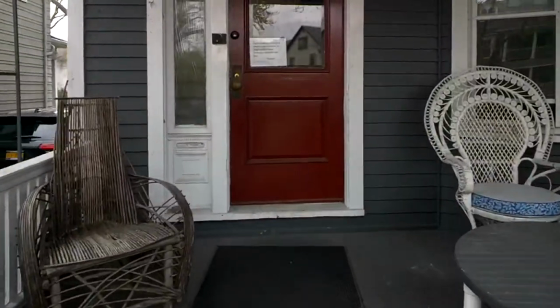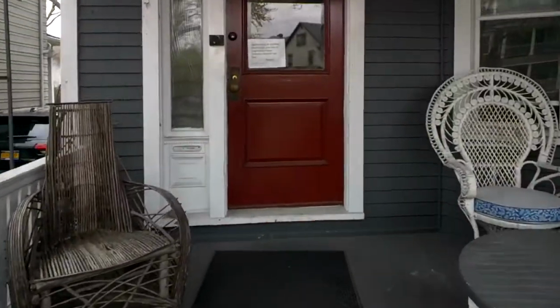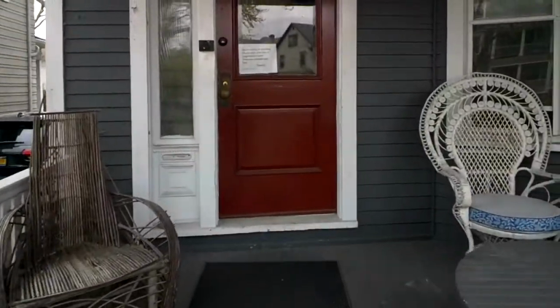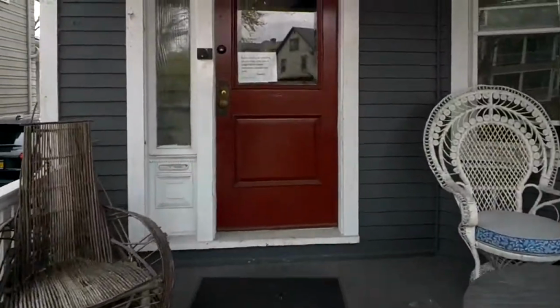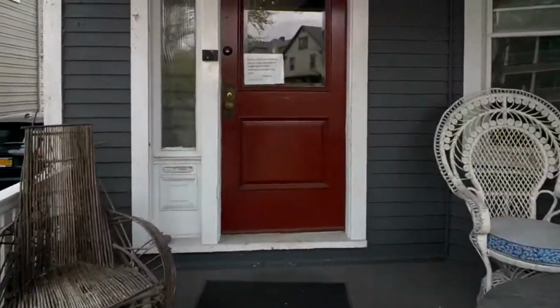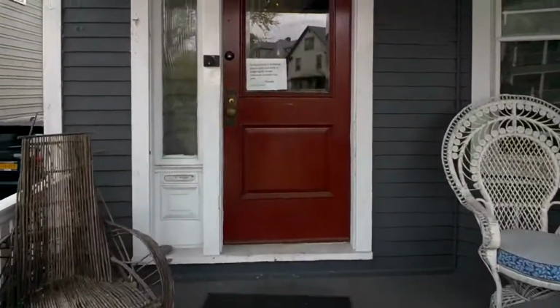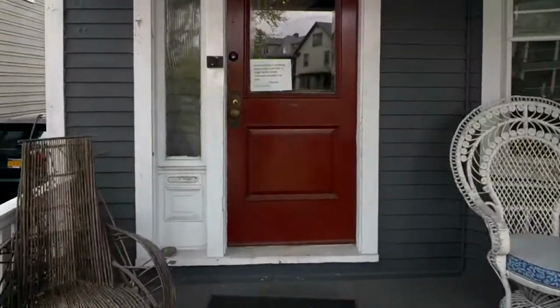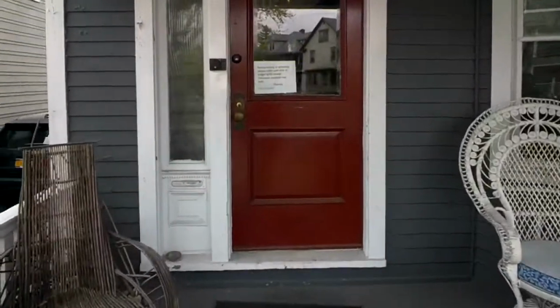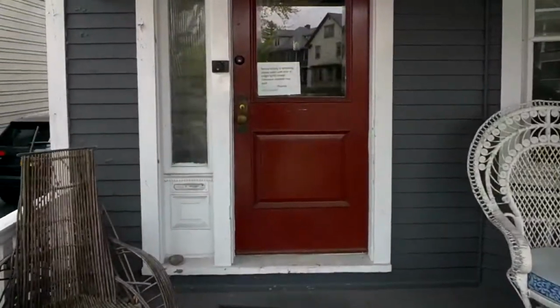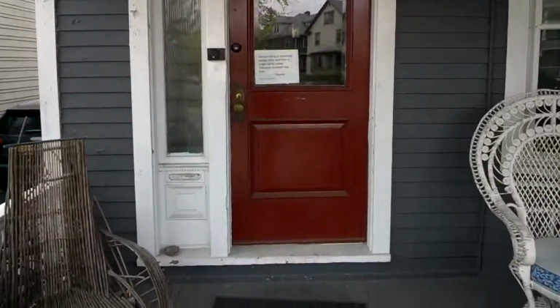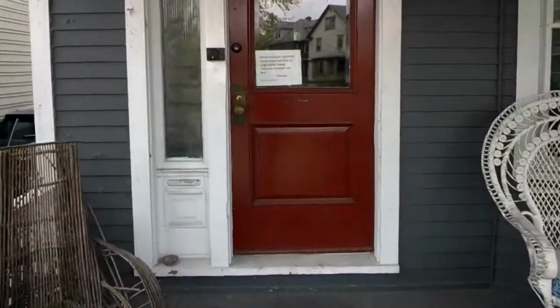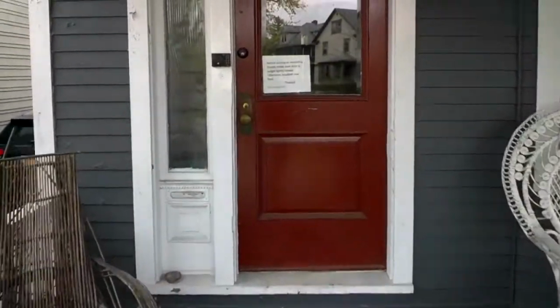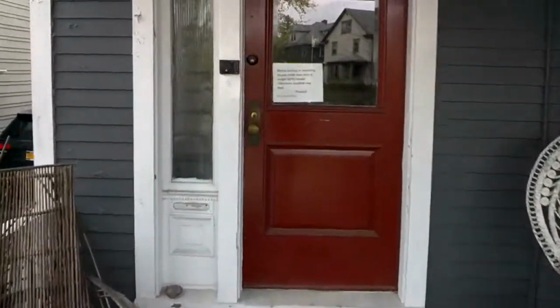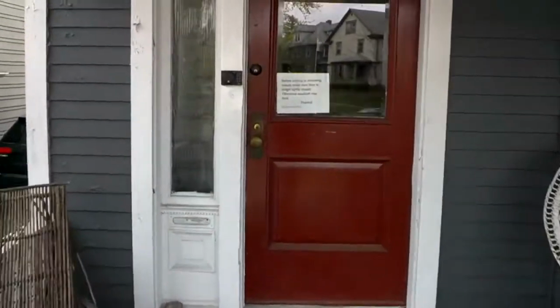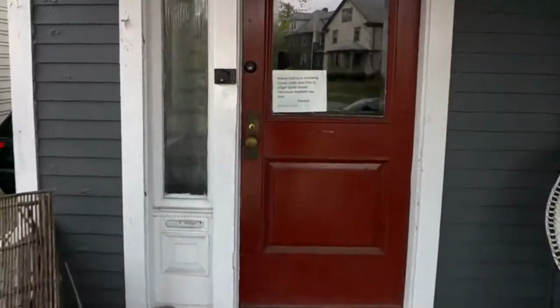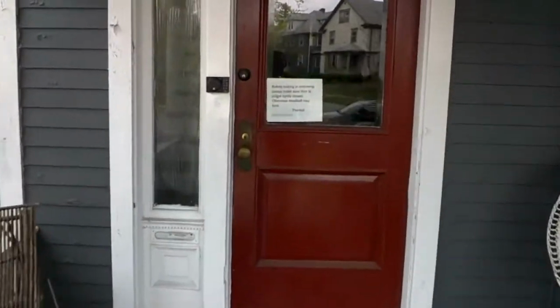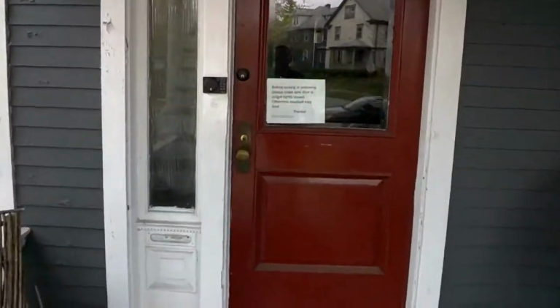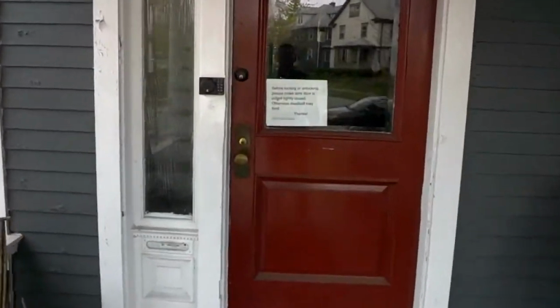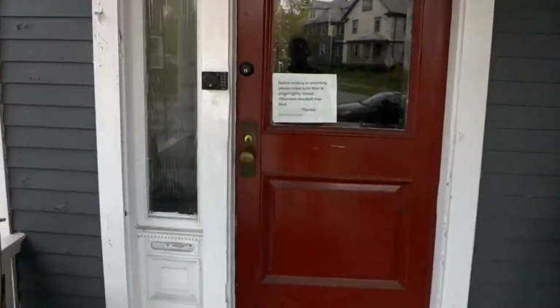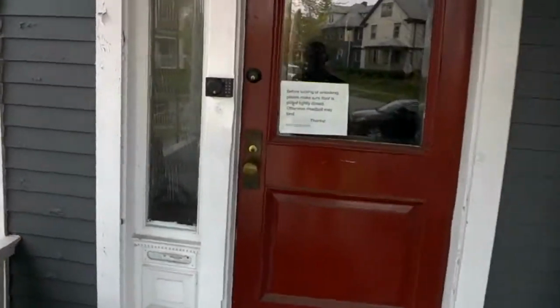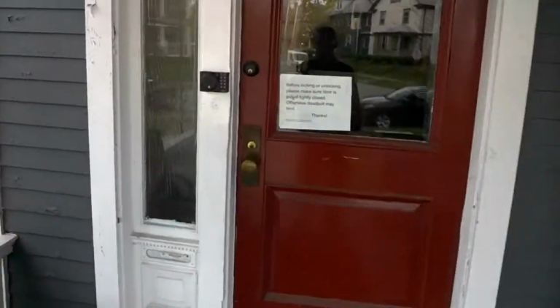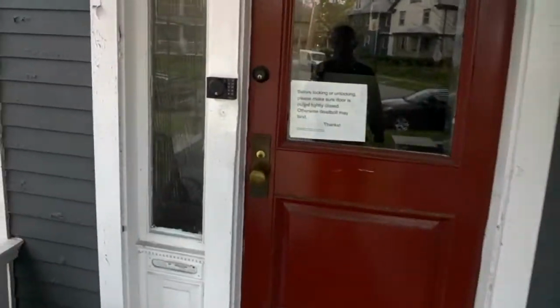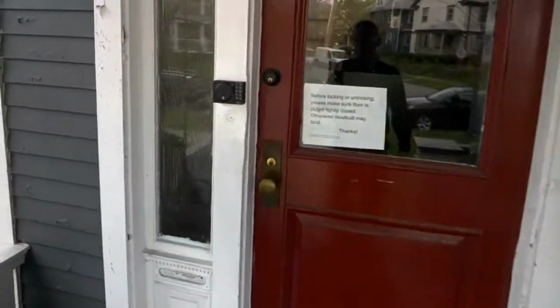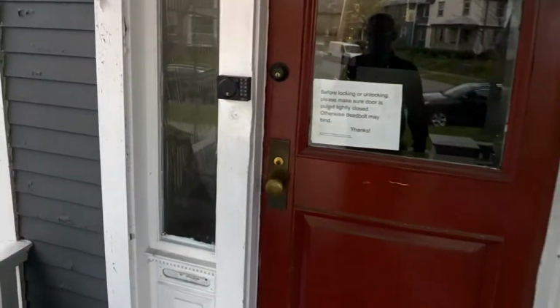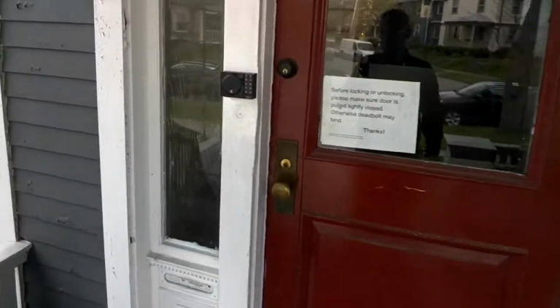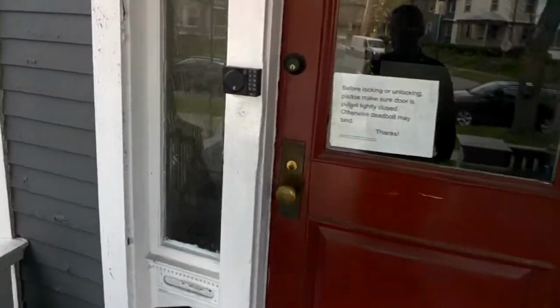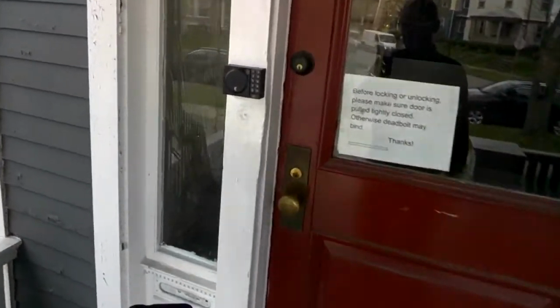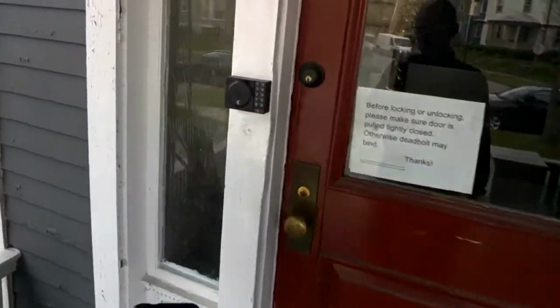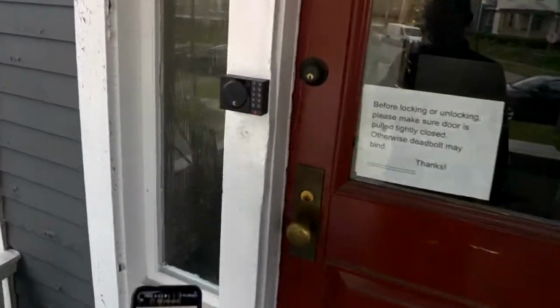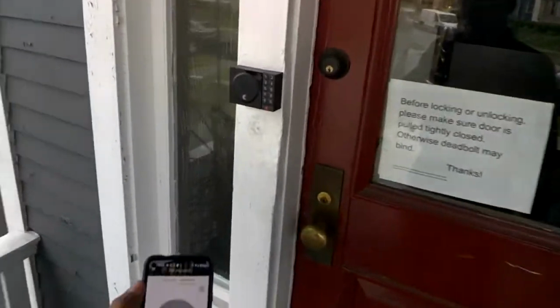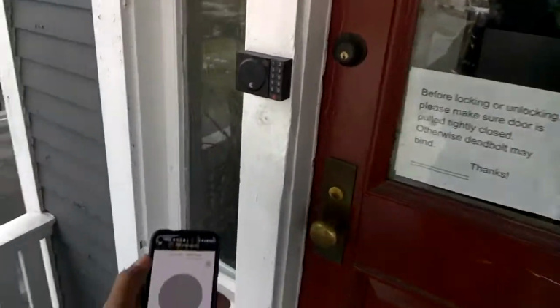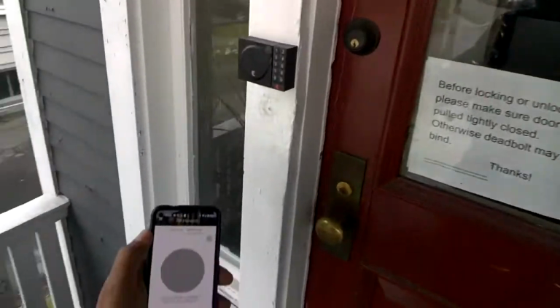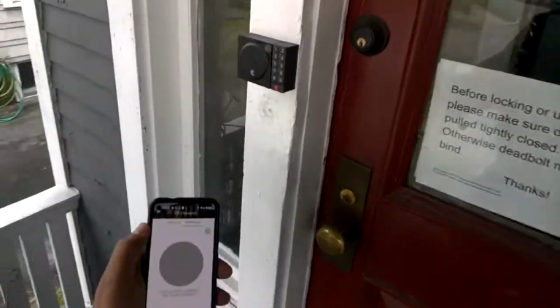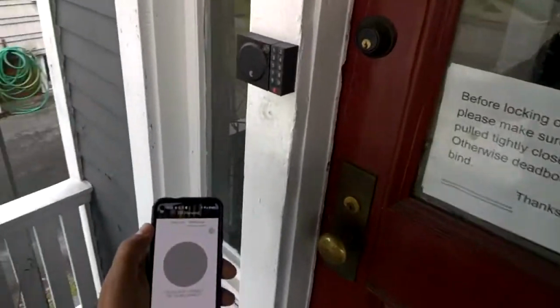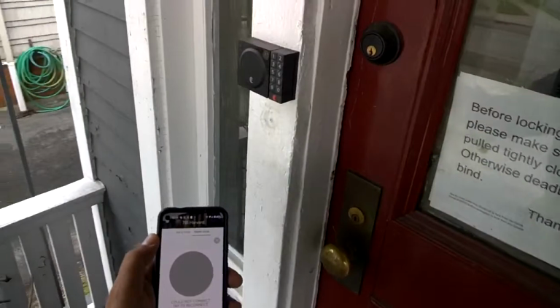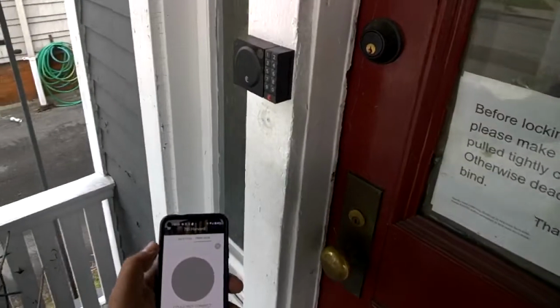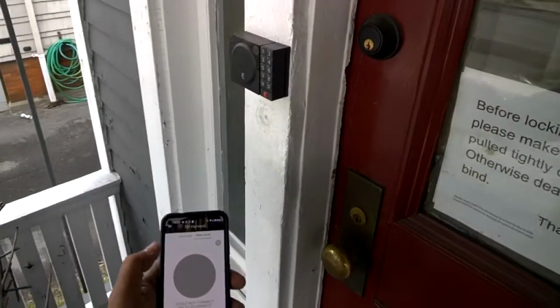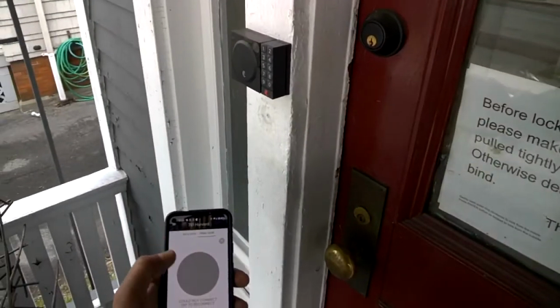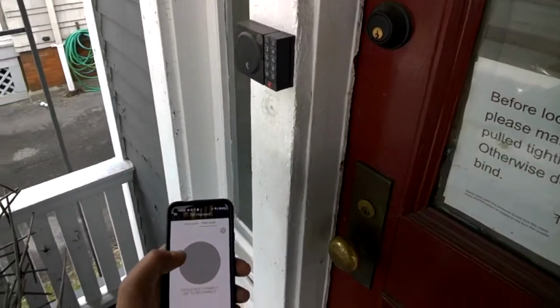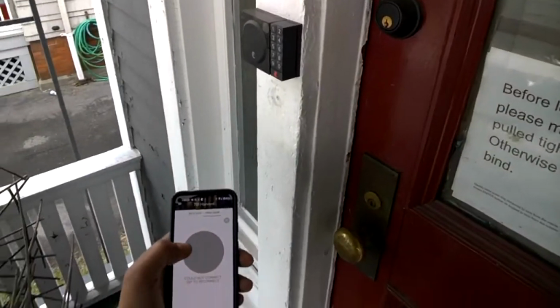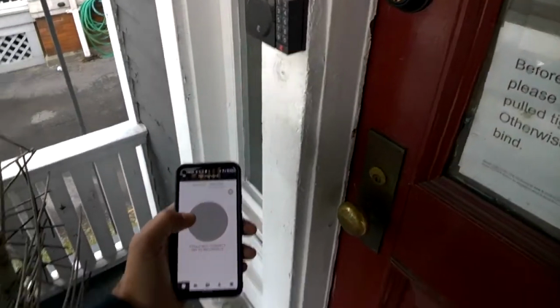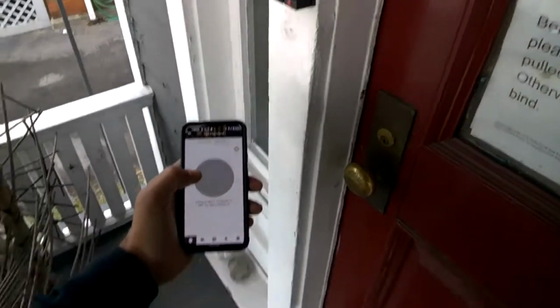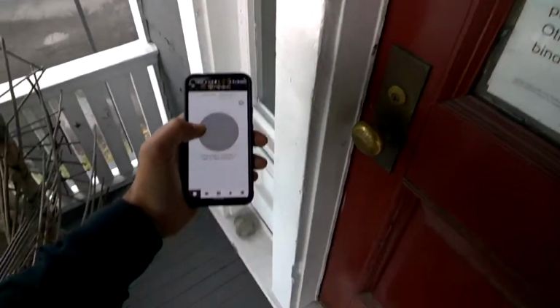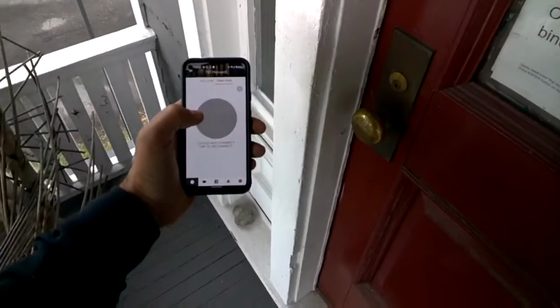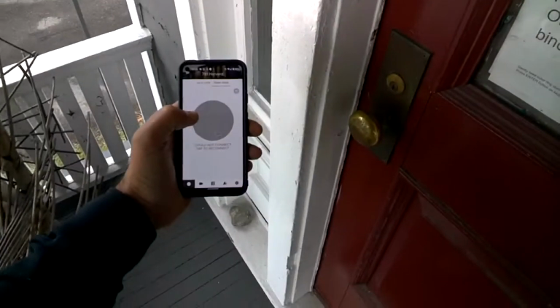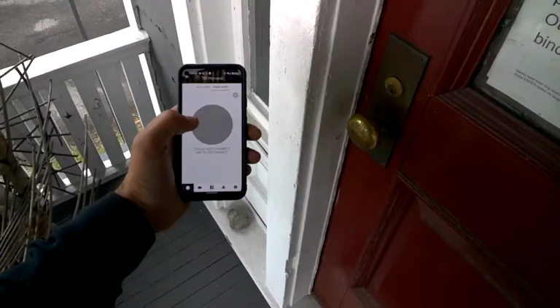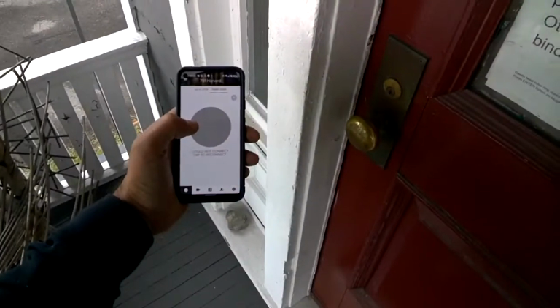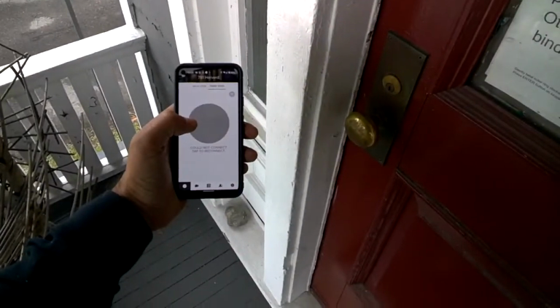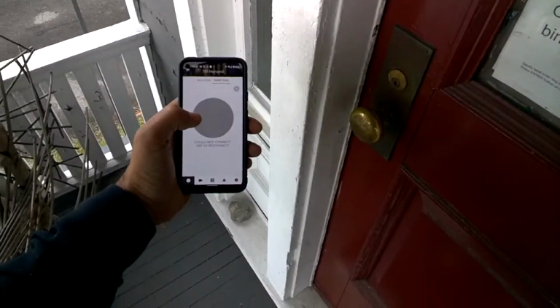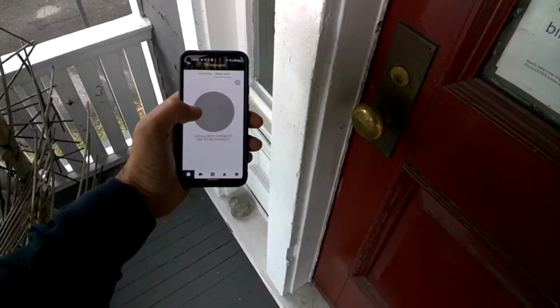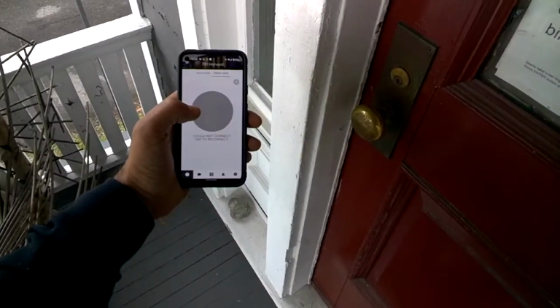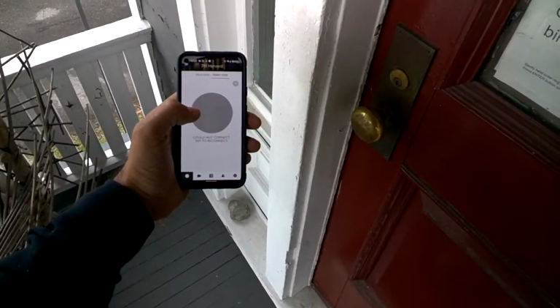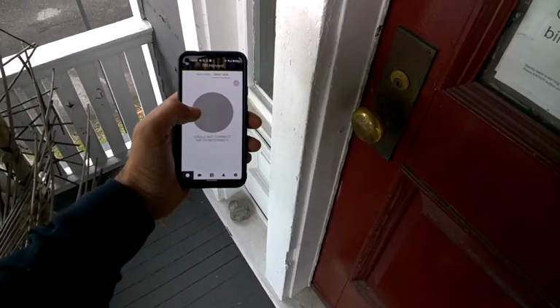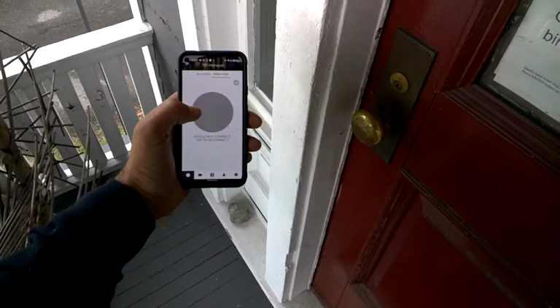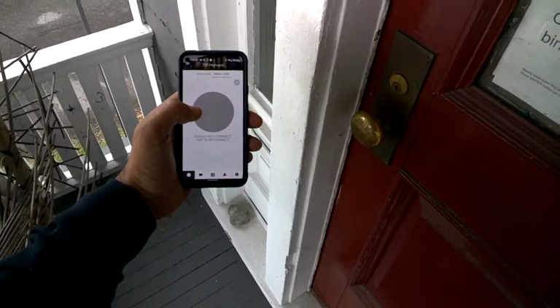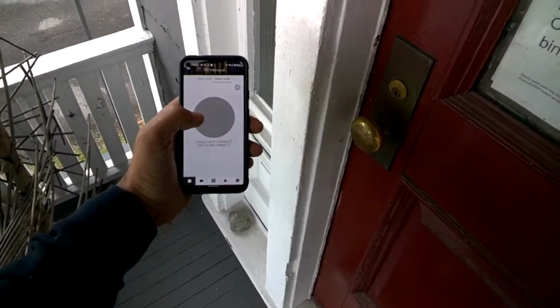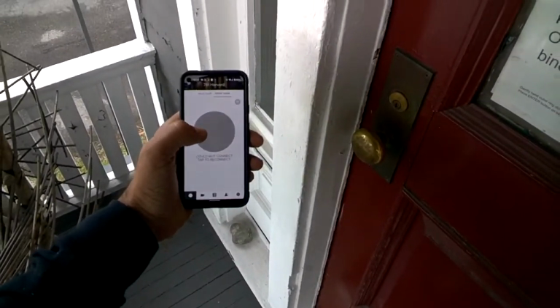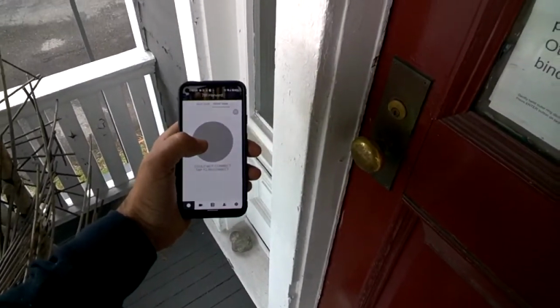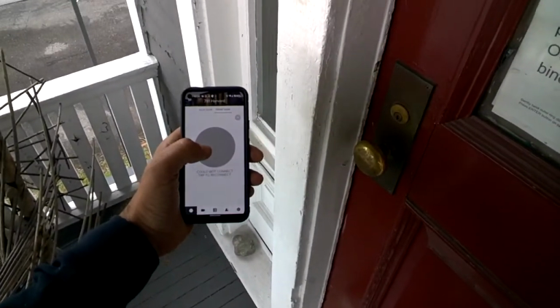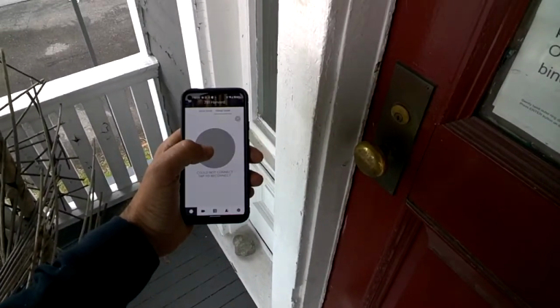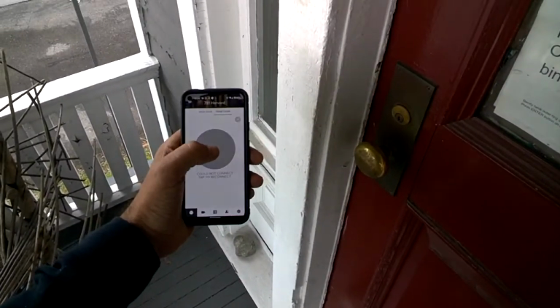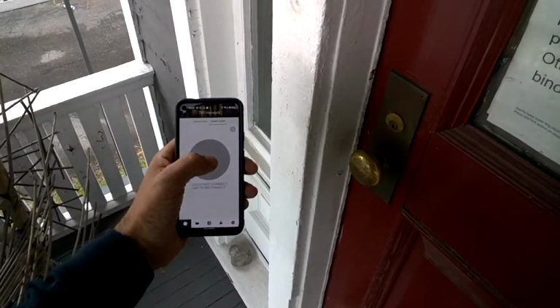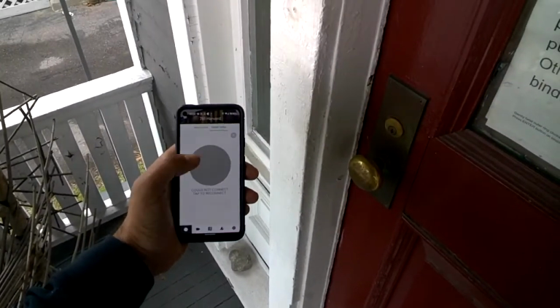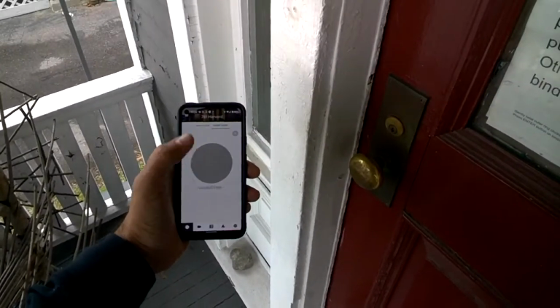Here's the front door. That's the August keypad, and this is the August app.